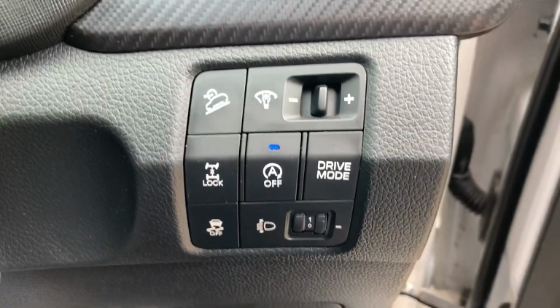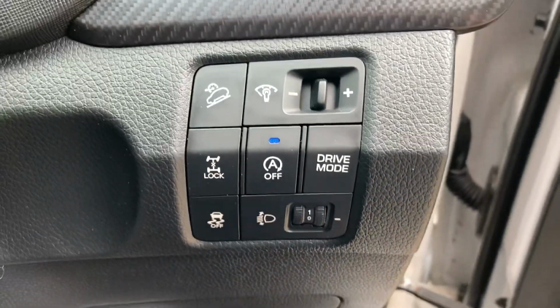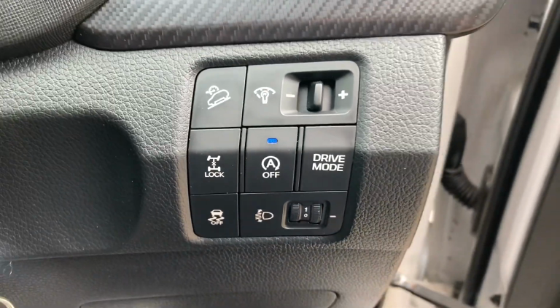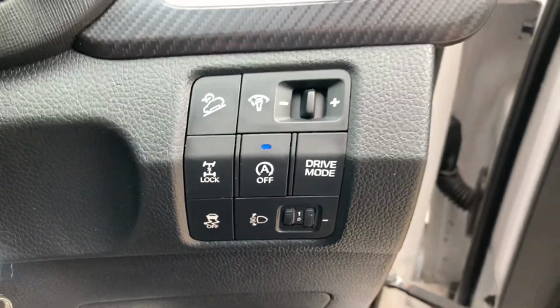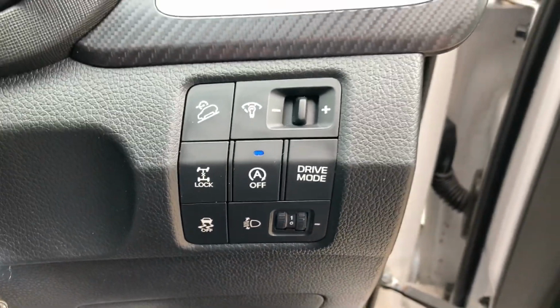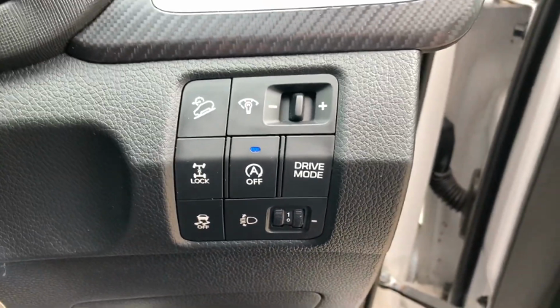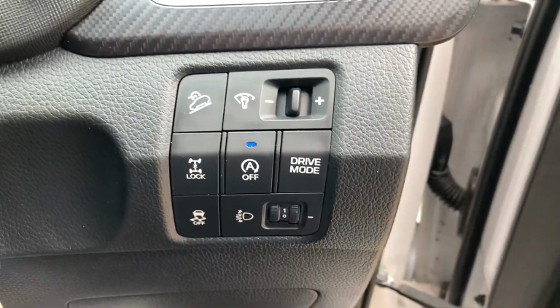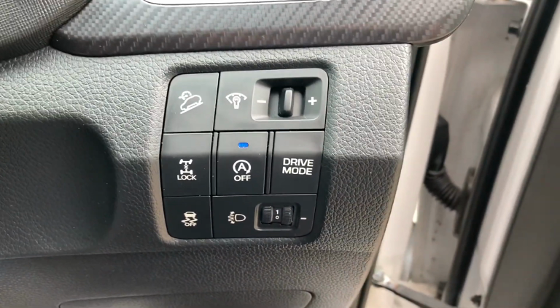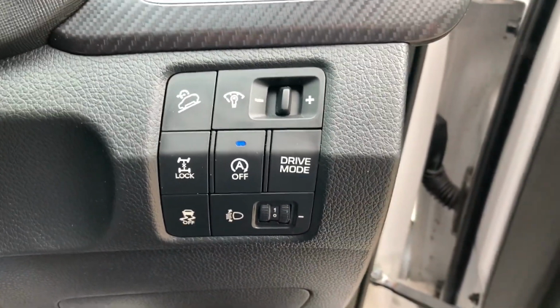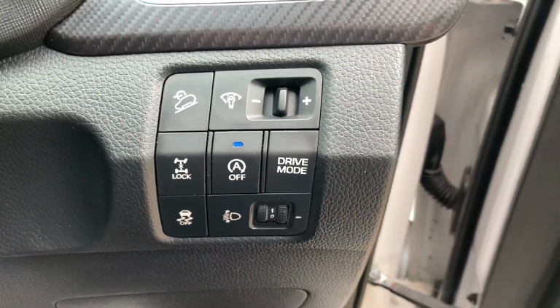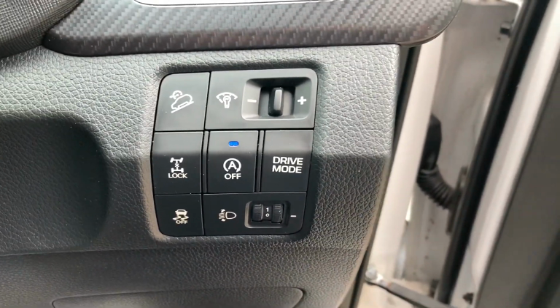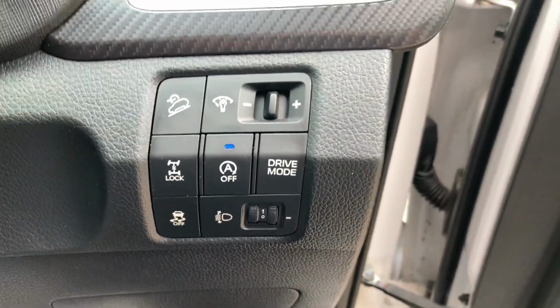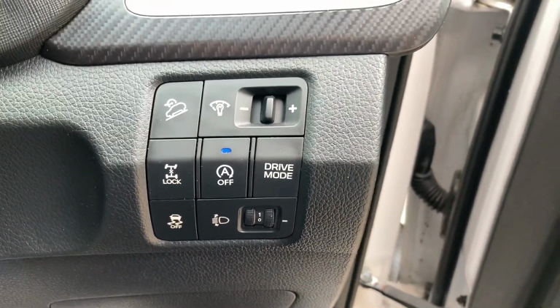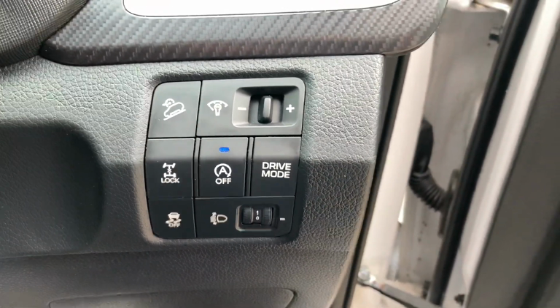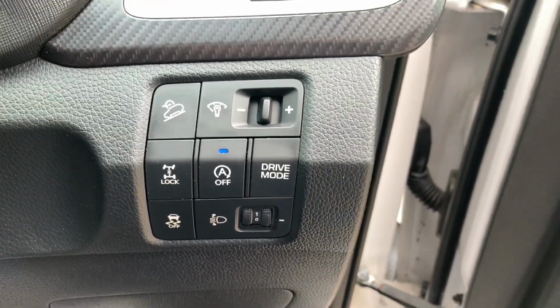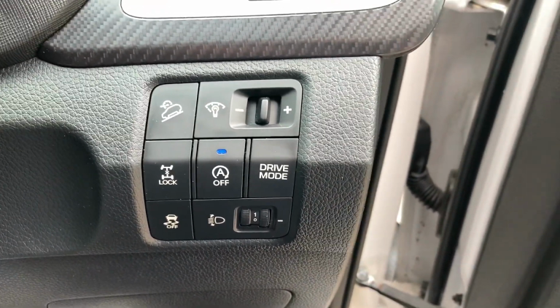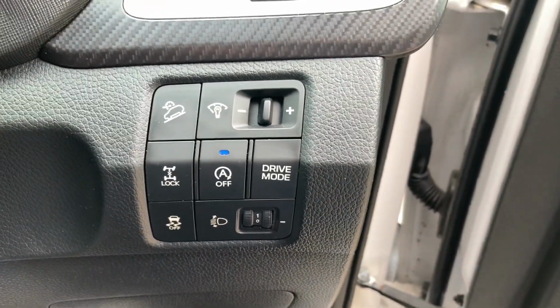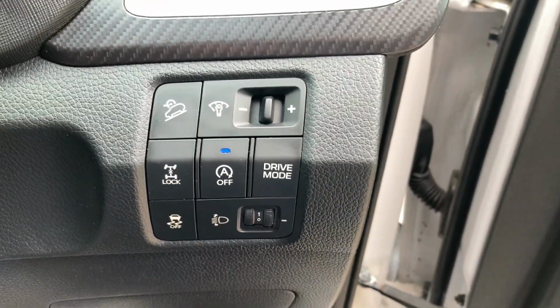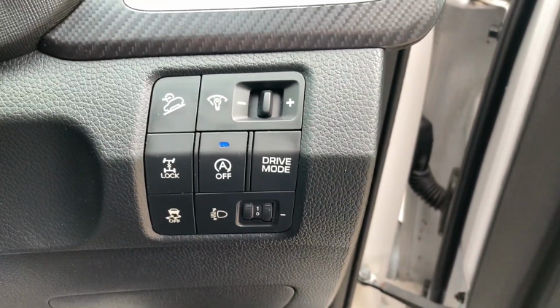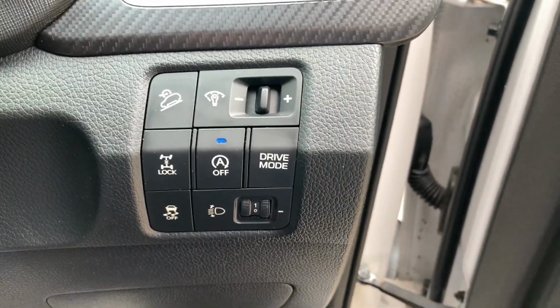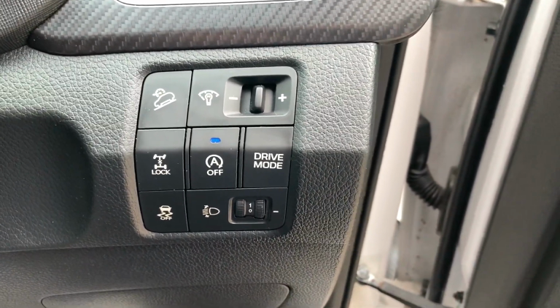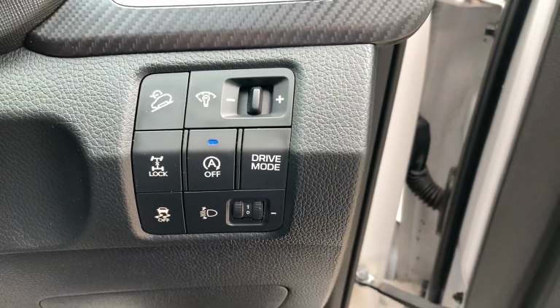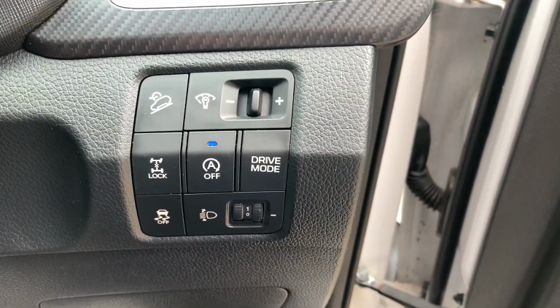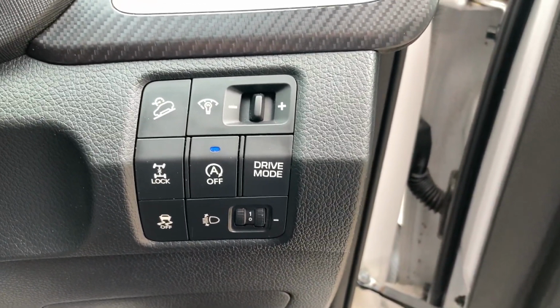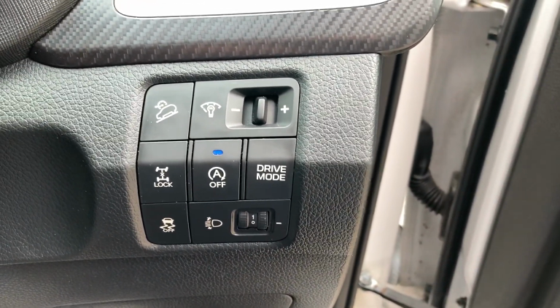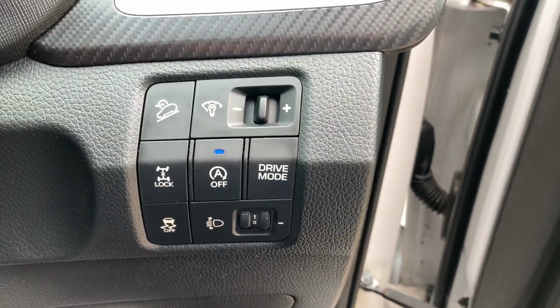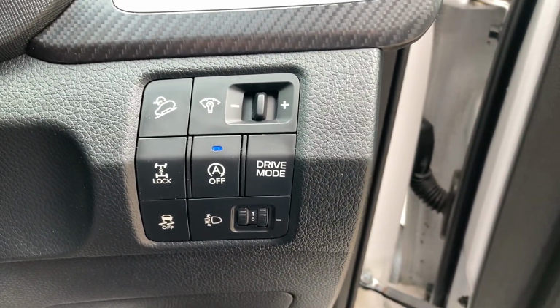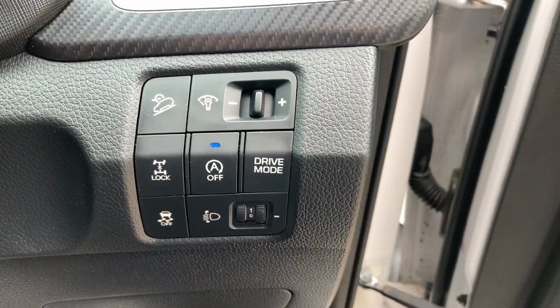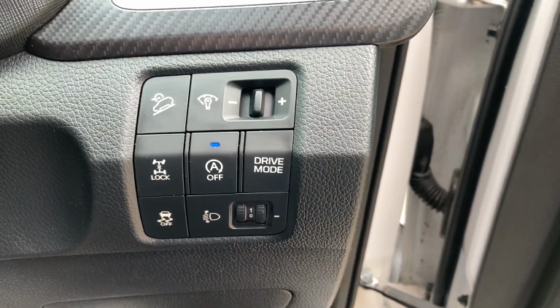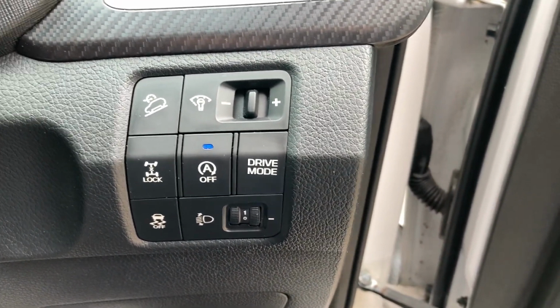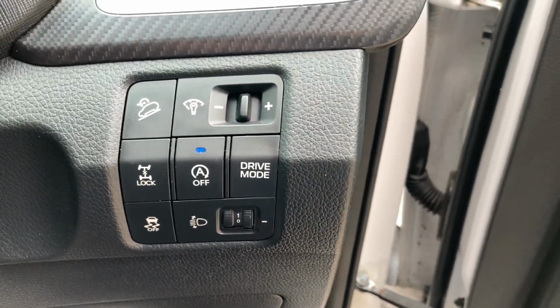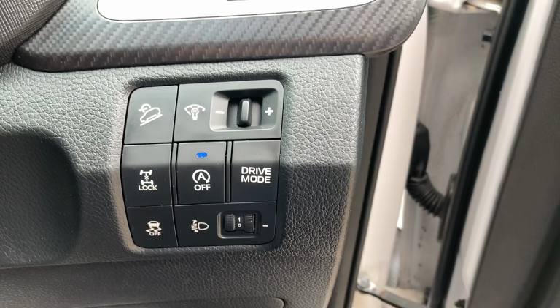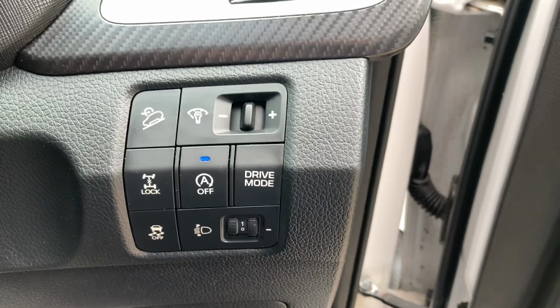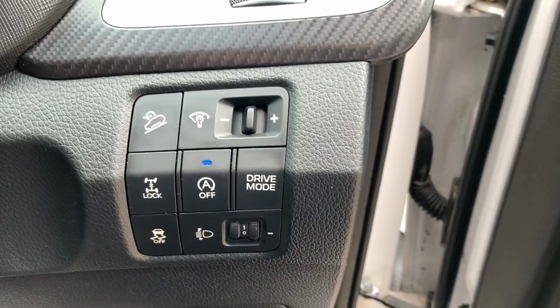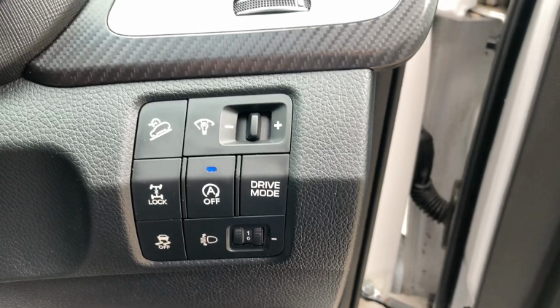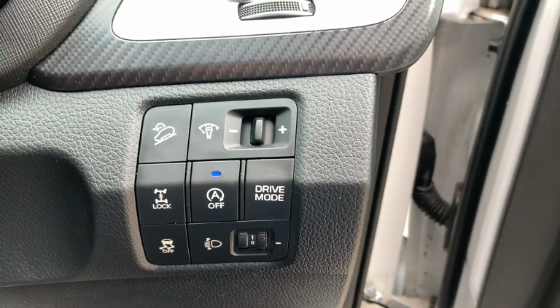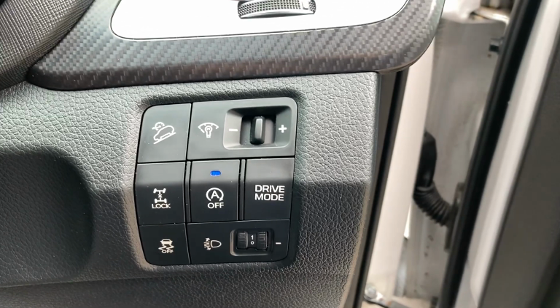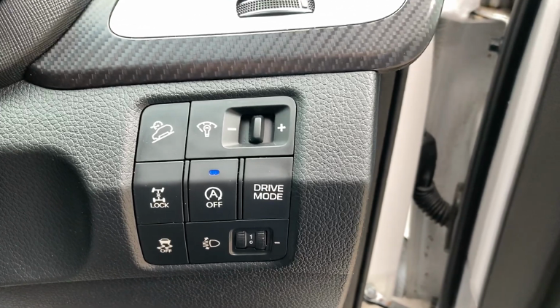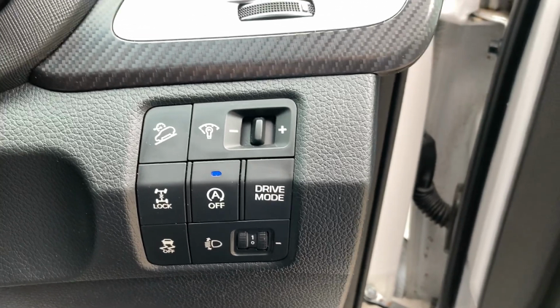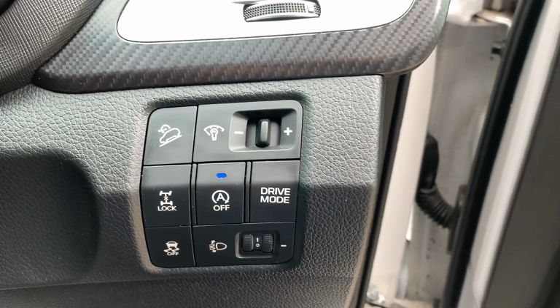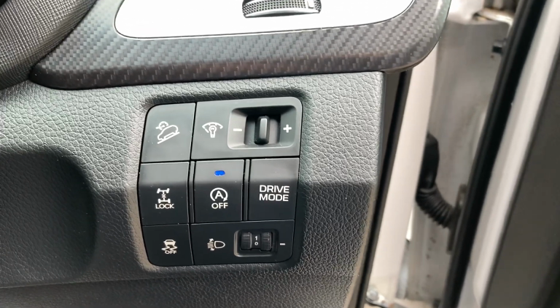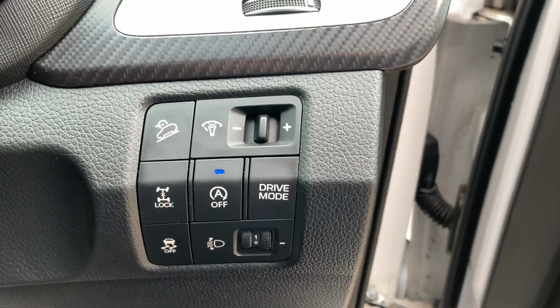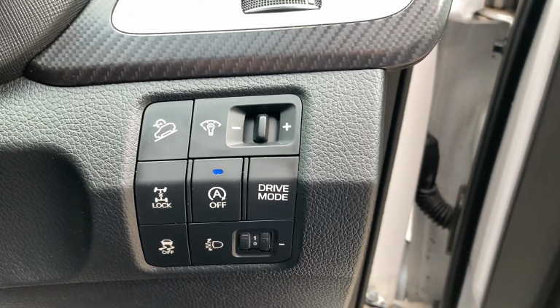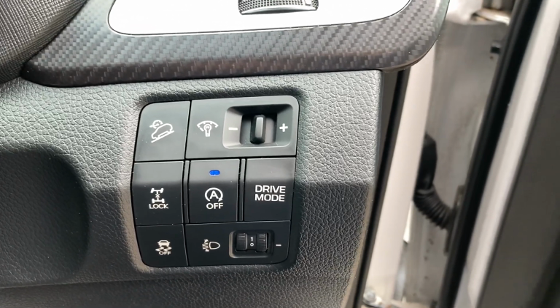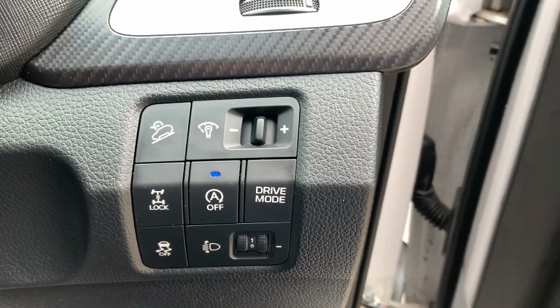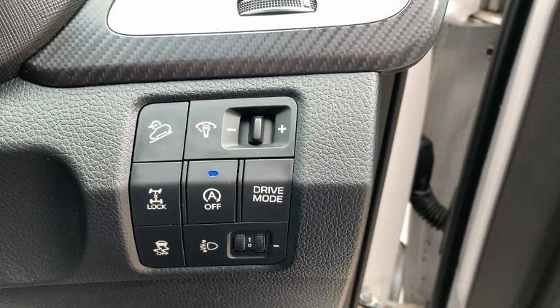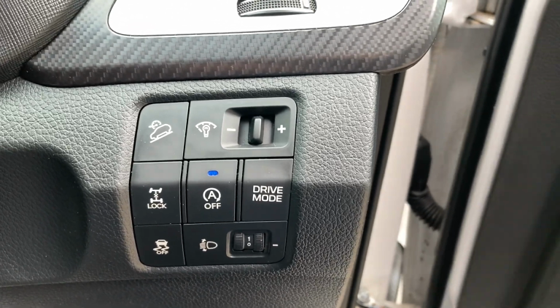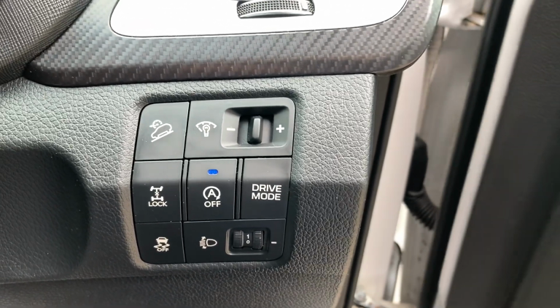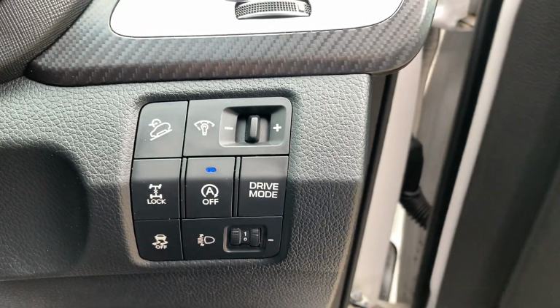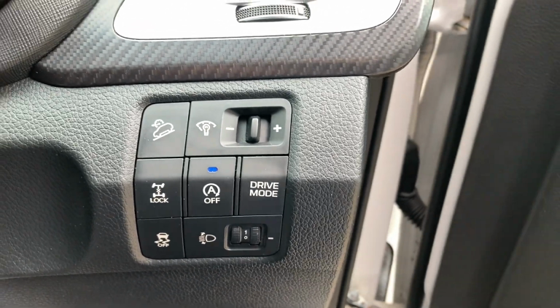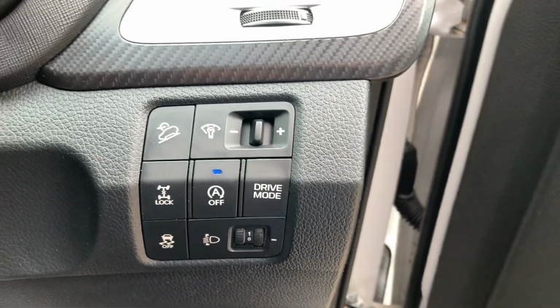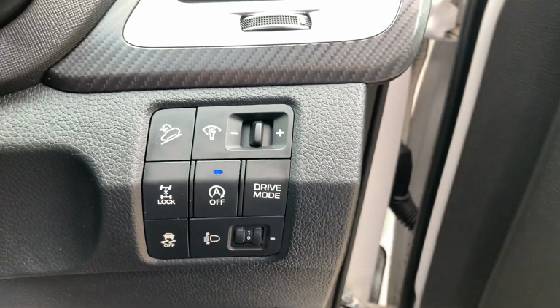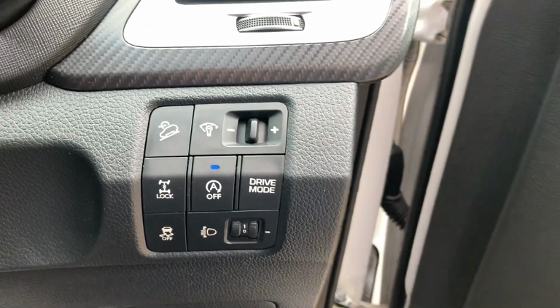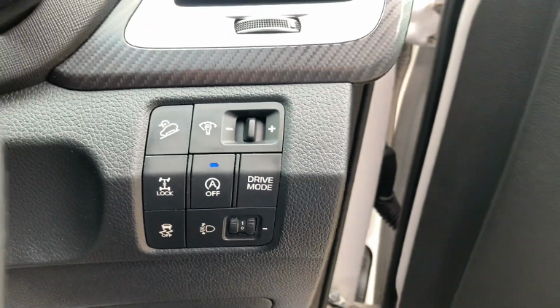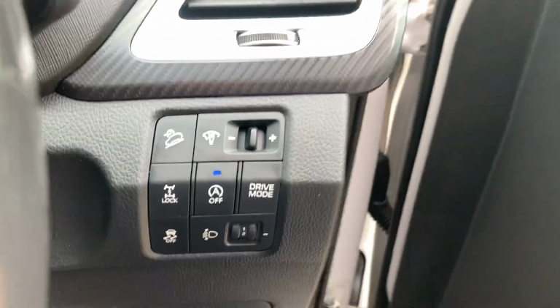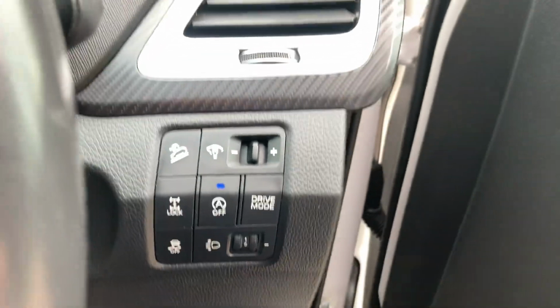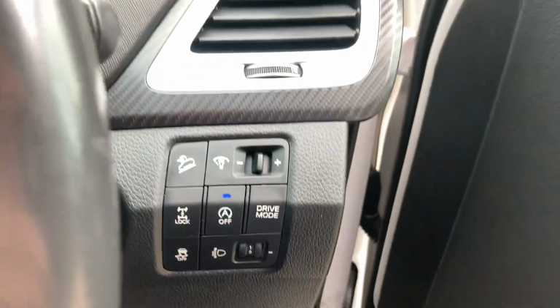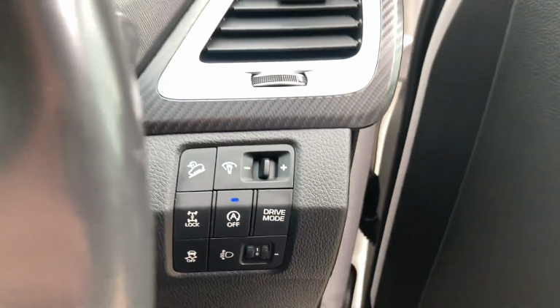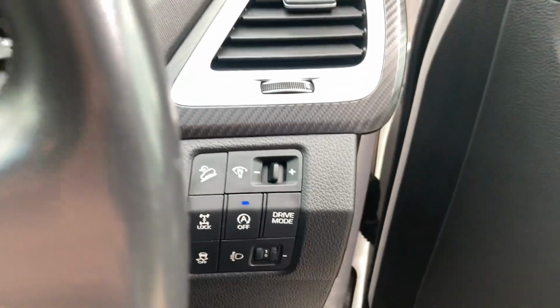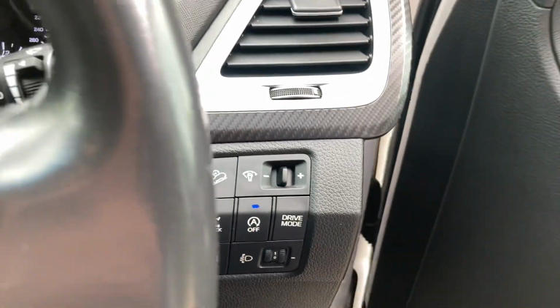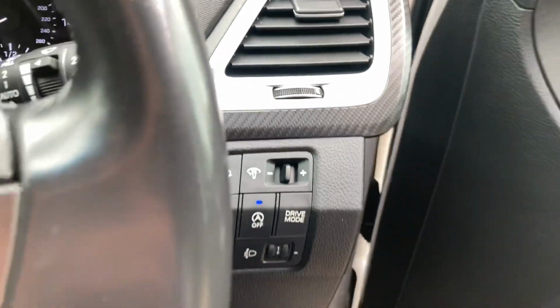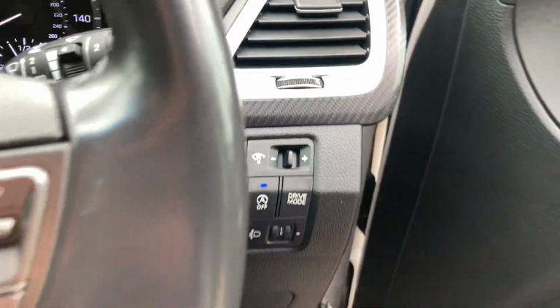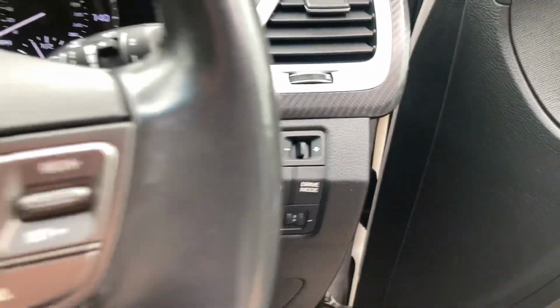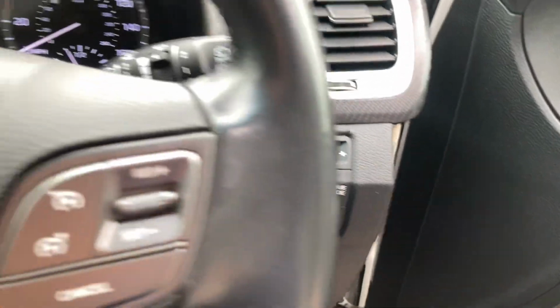Got start-stop technology, different drive modes, traction control, and automatic dip.